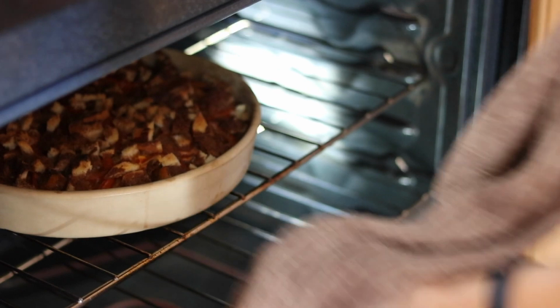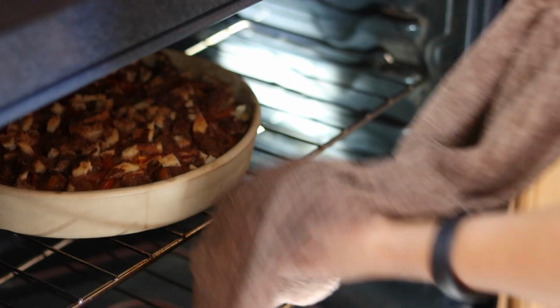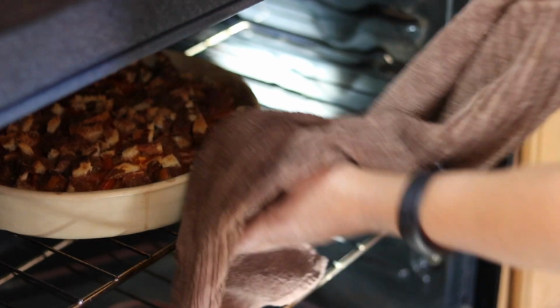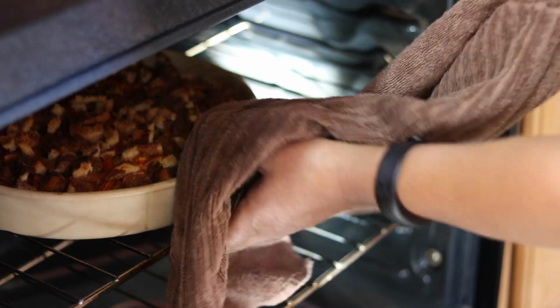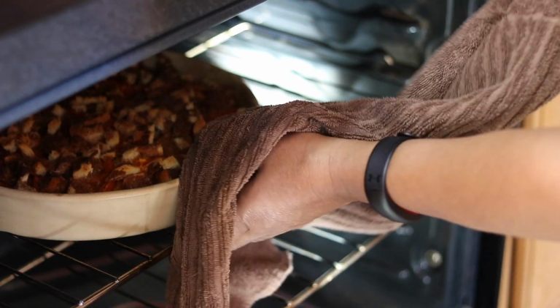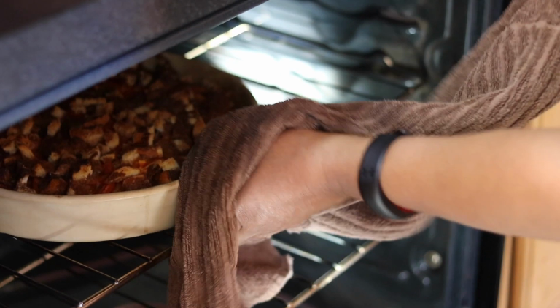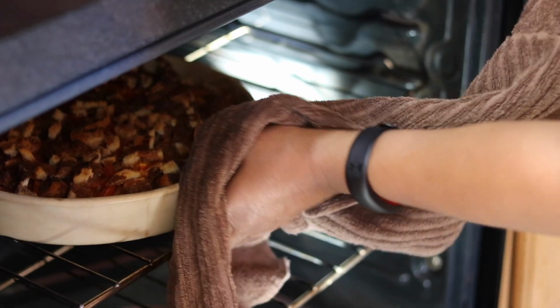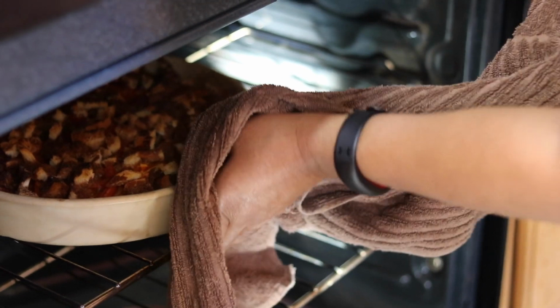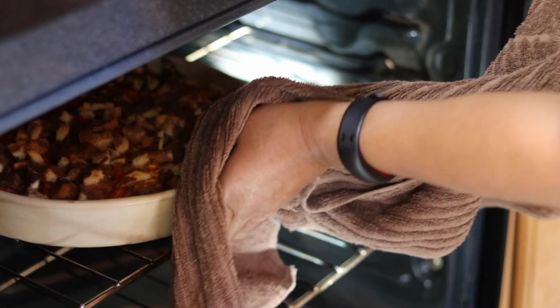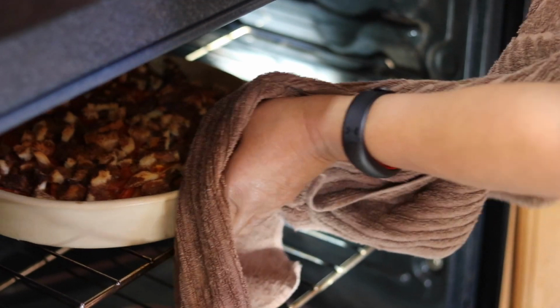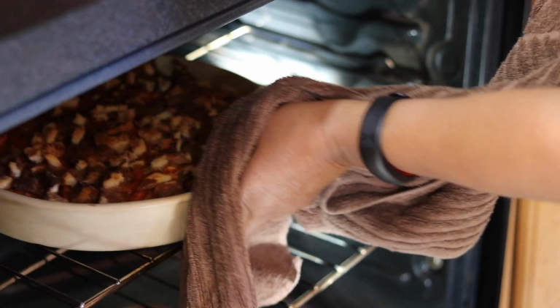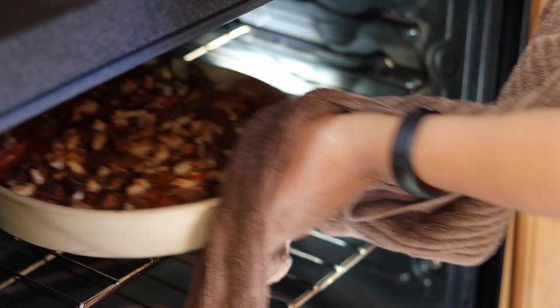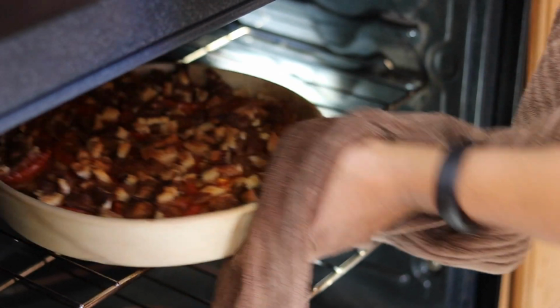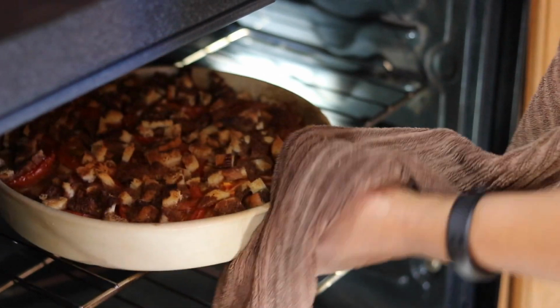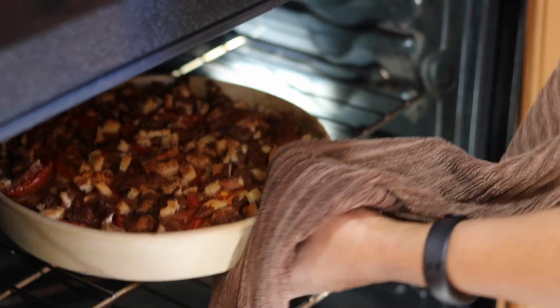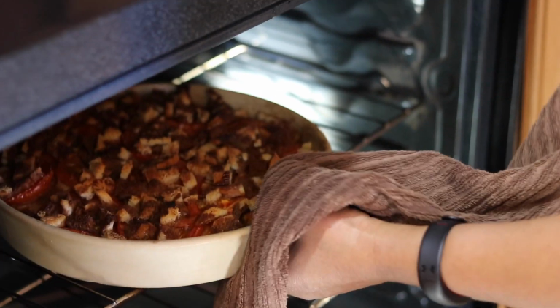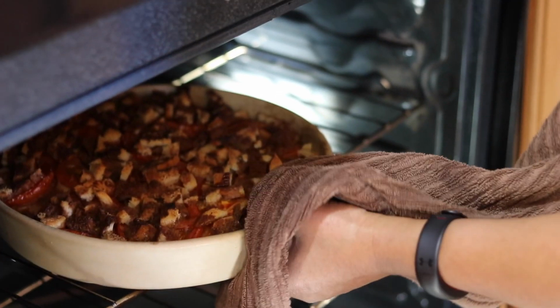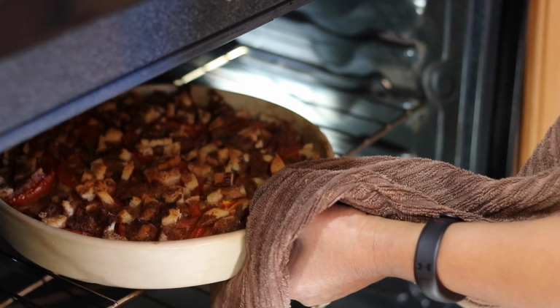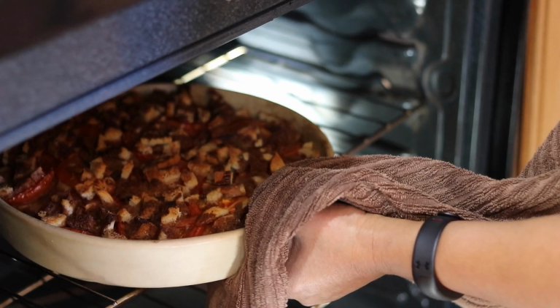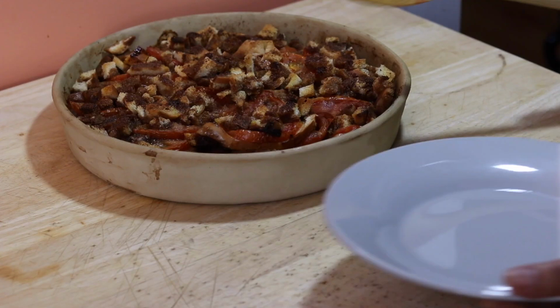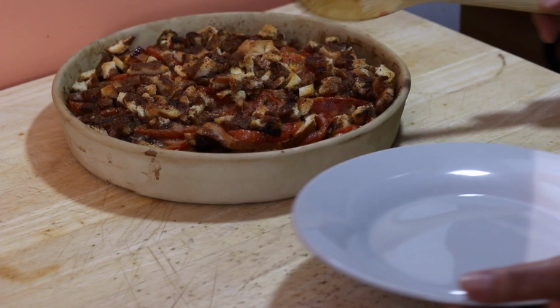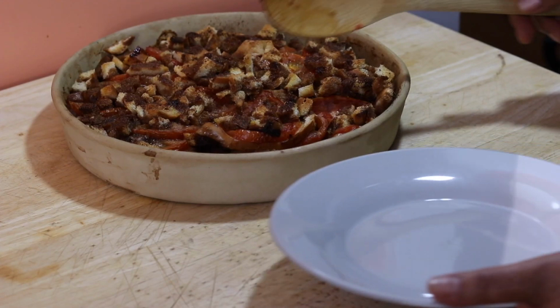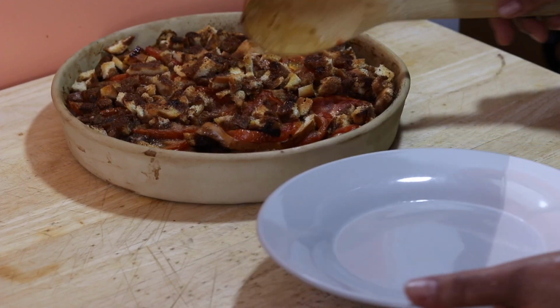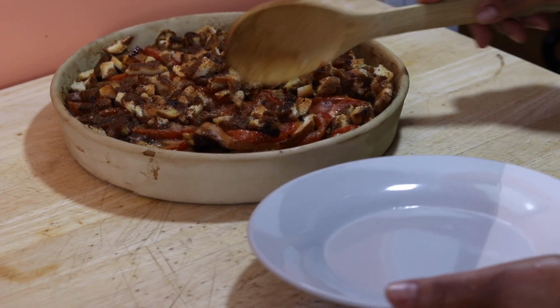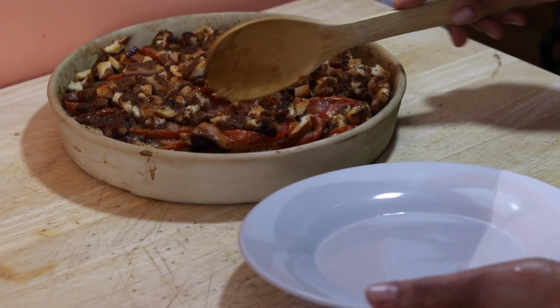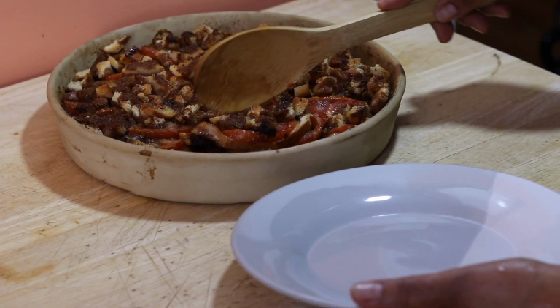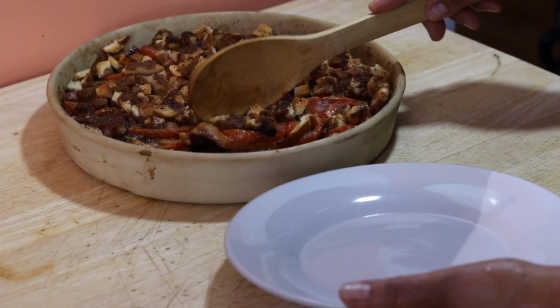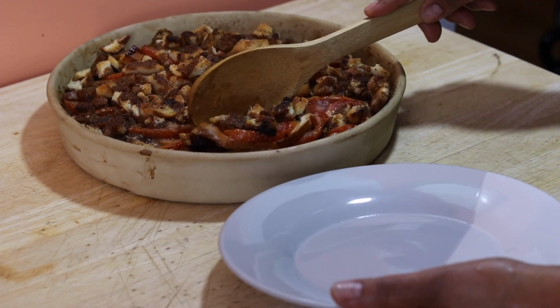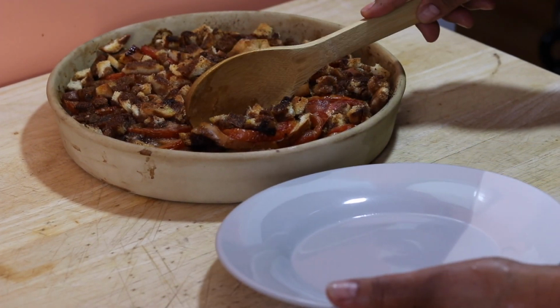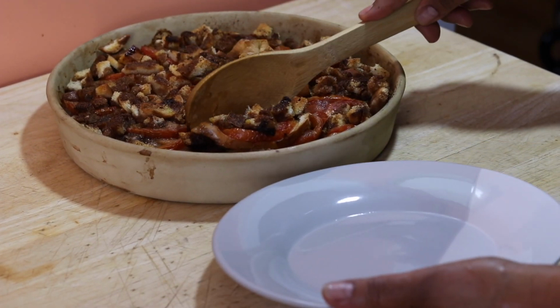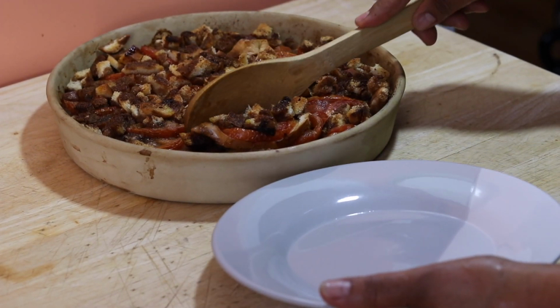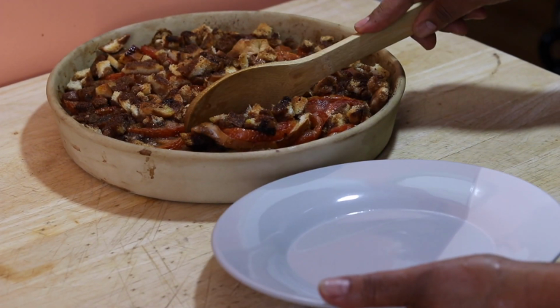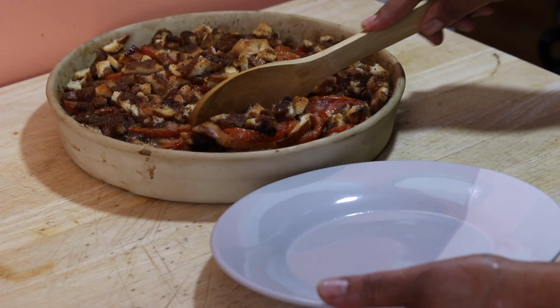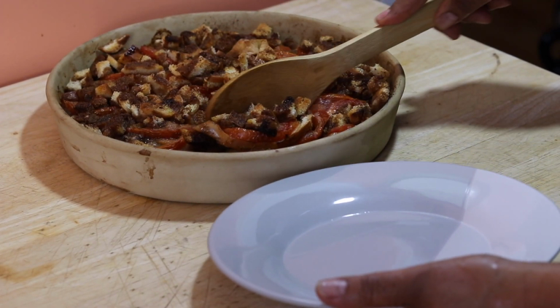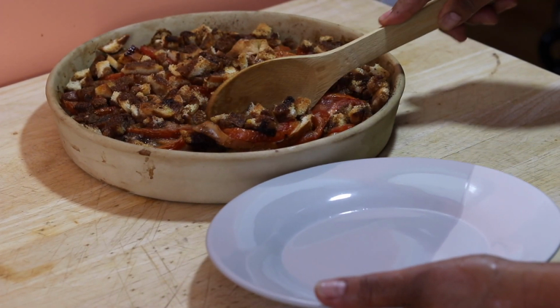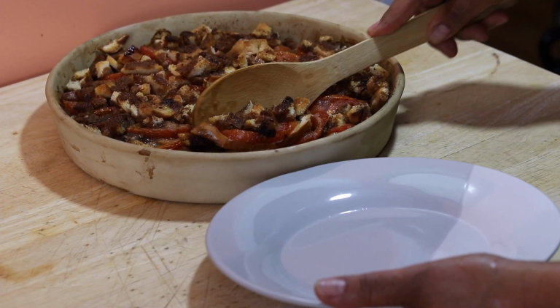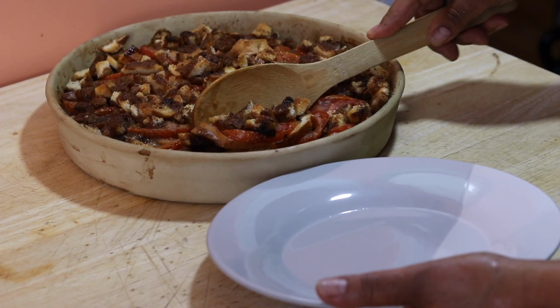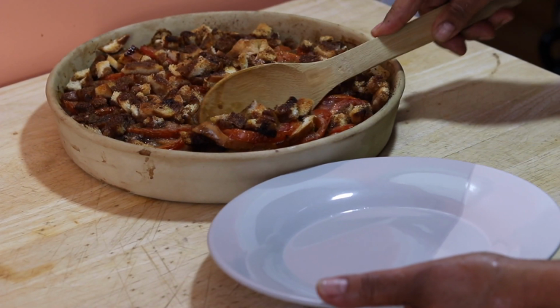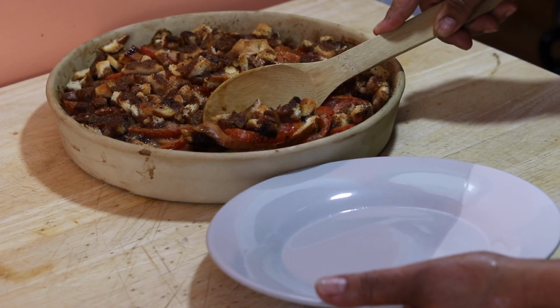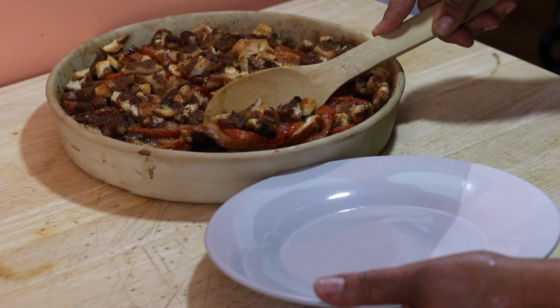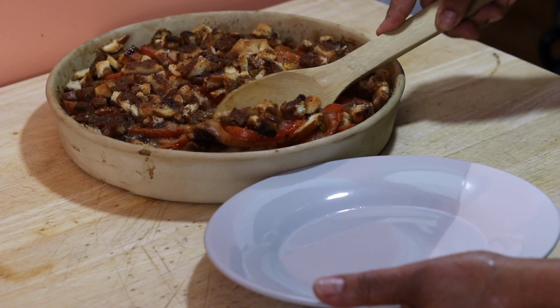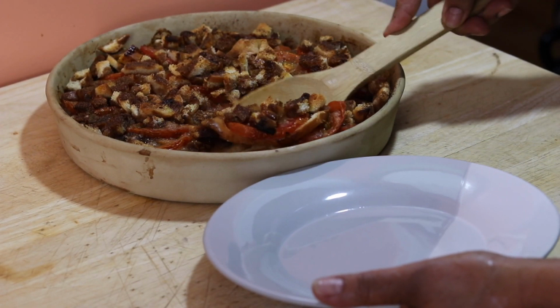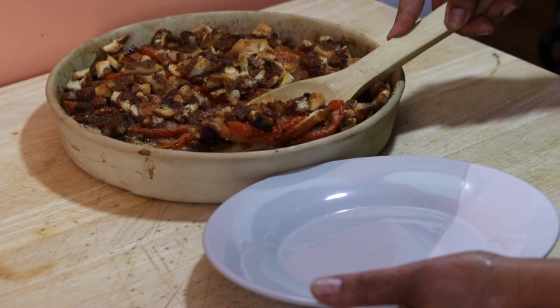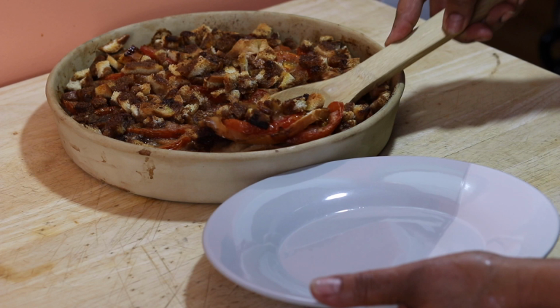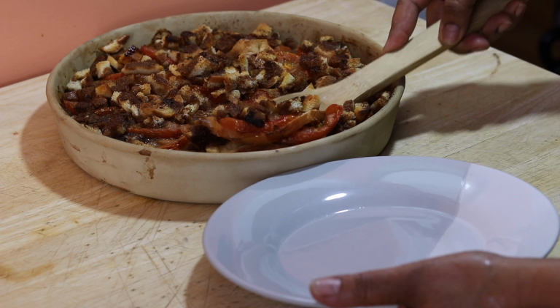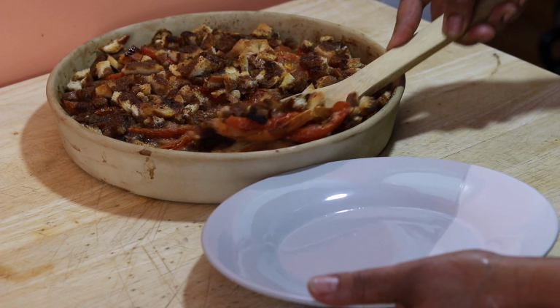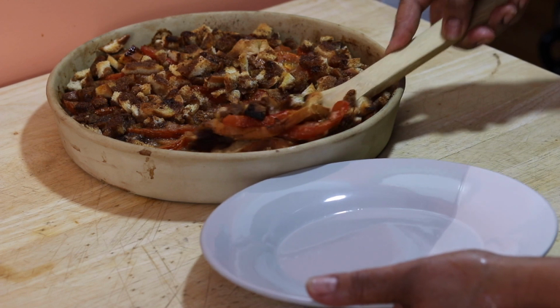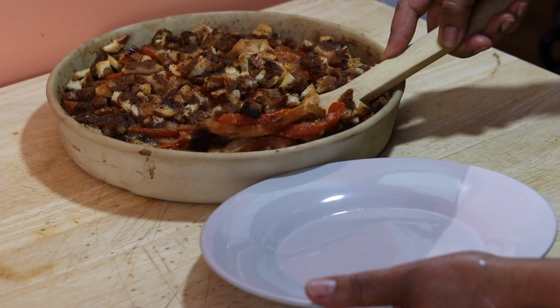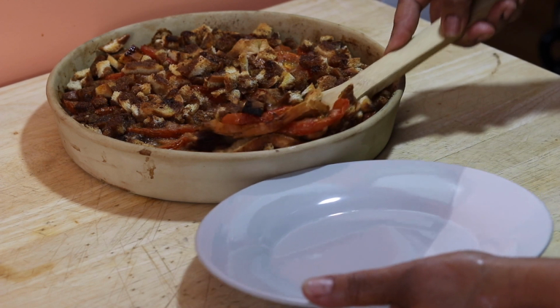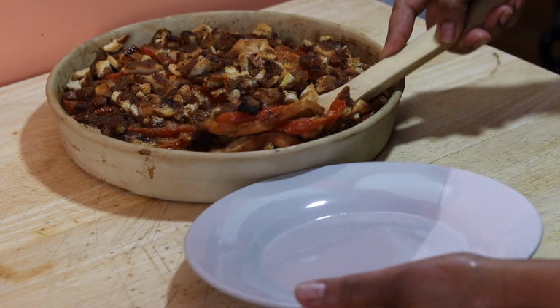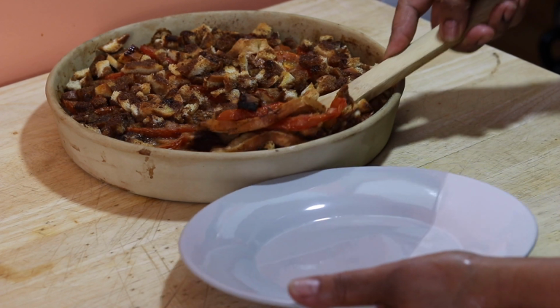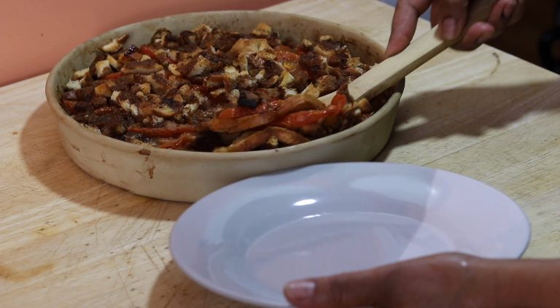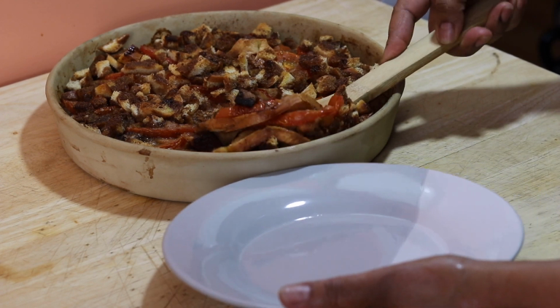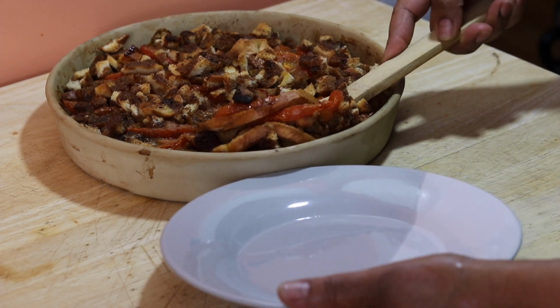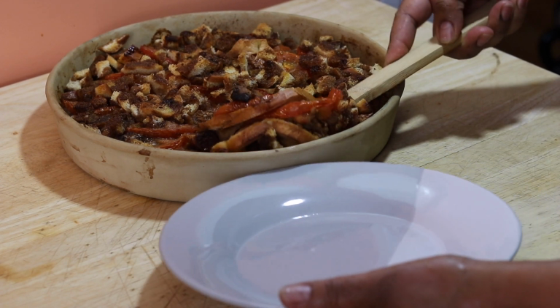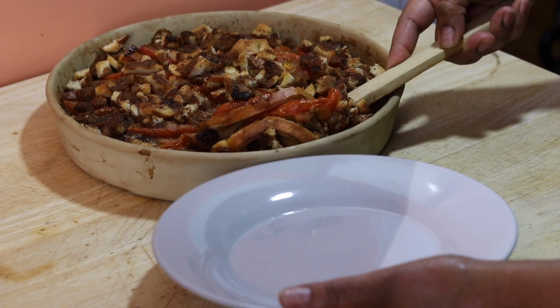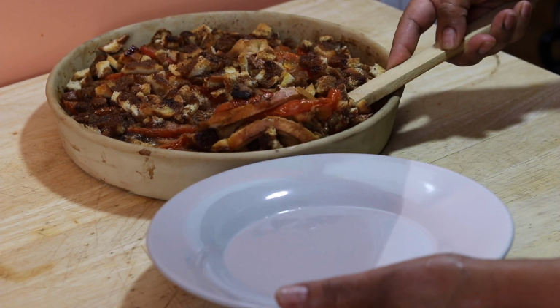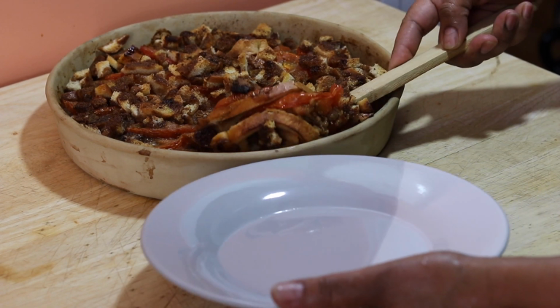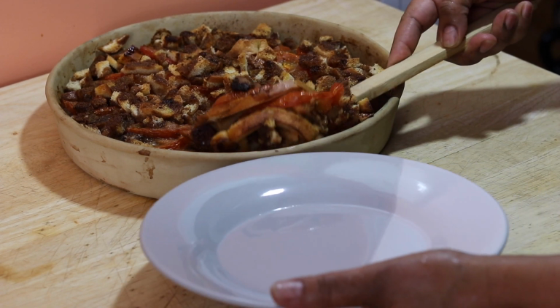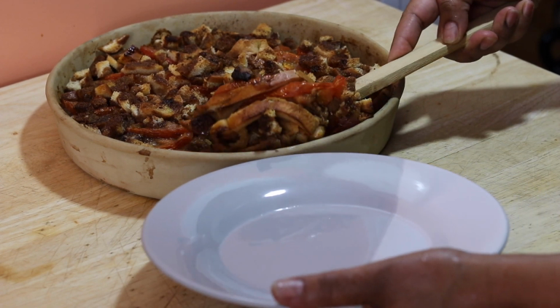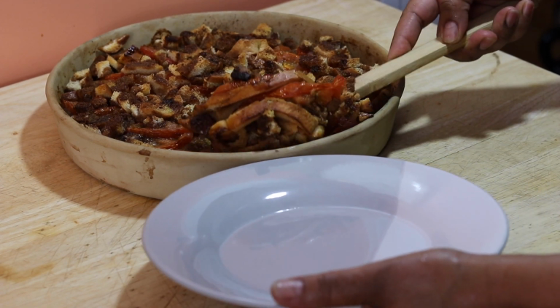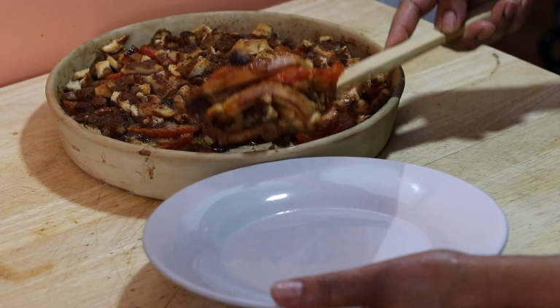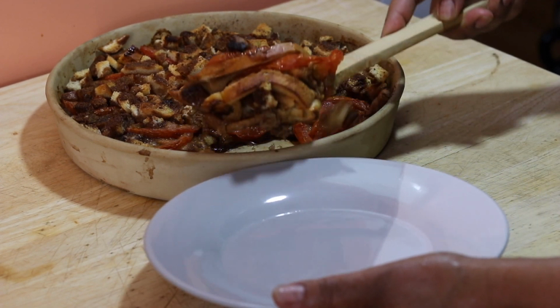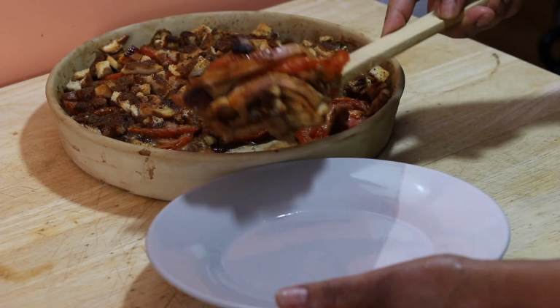We'll put this in the oven for 45 minutes at 350 degrees. Look how beautiful that is — do you see the top? It's crunchy and sweet. I can't wait to taste this!